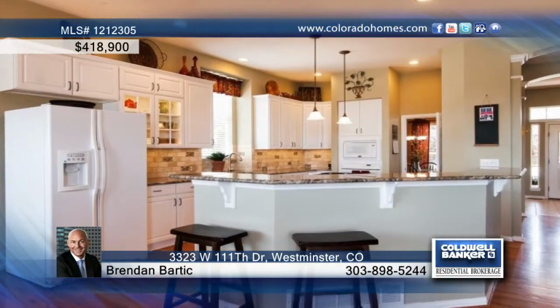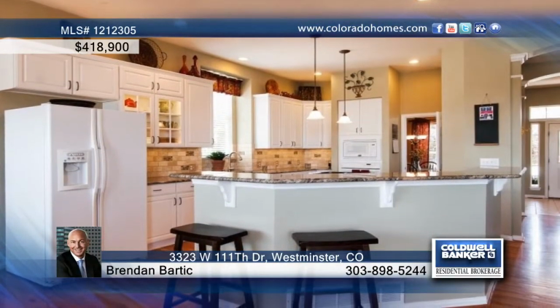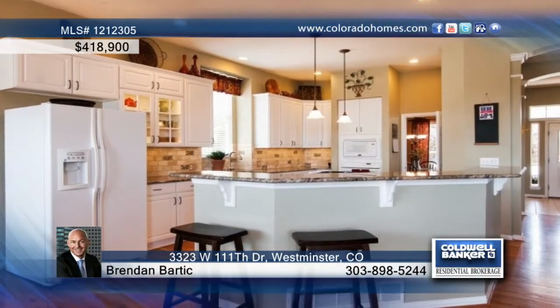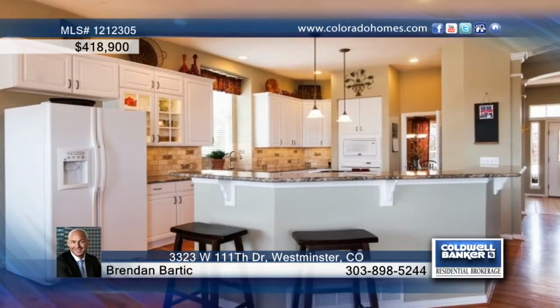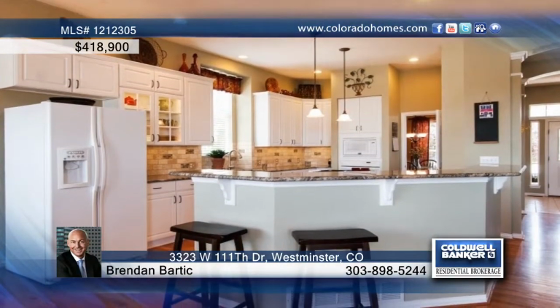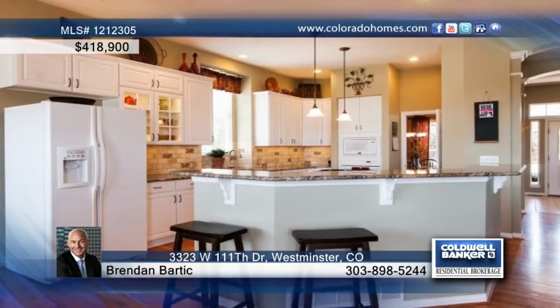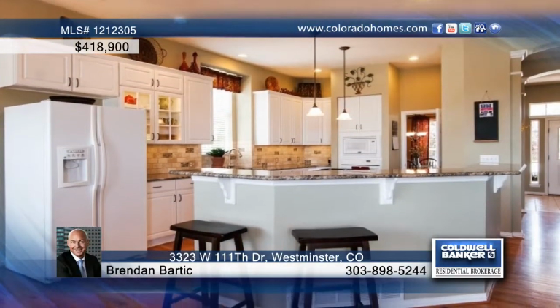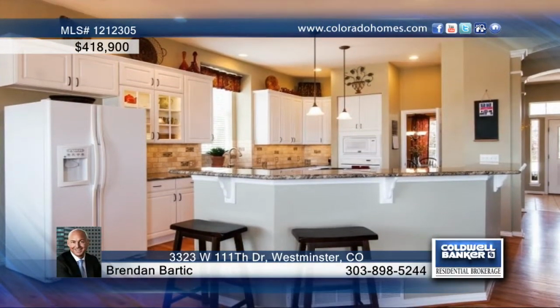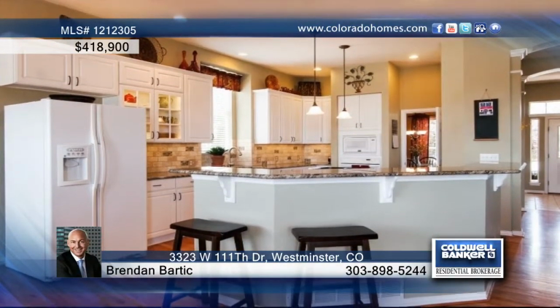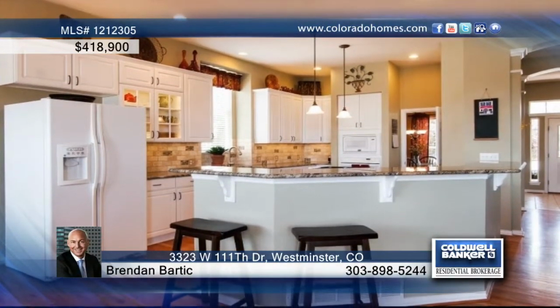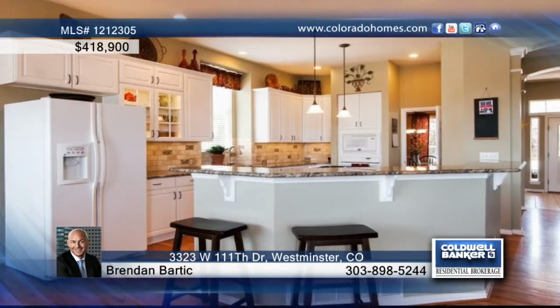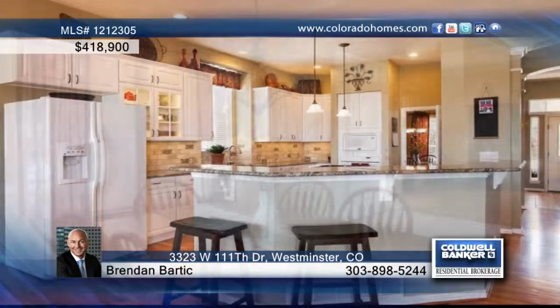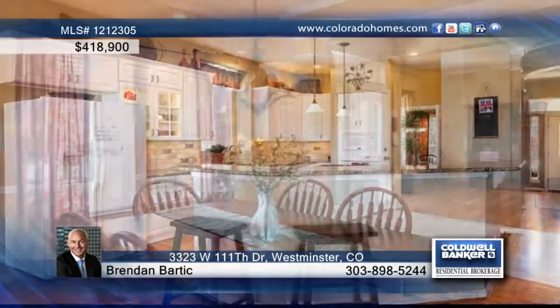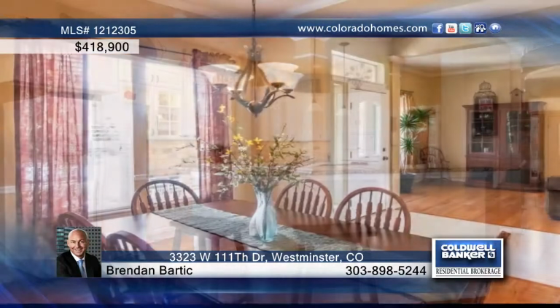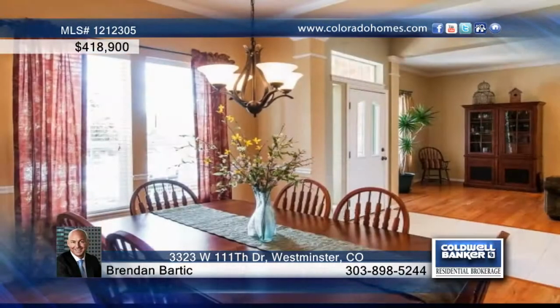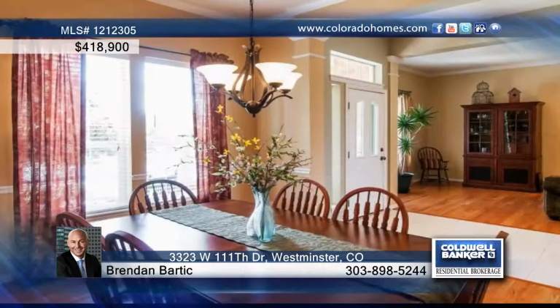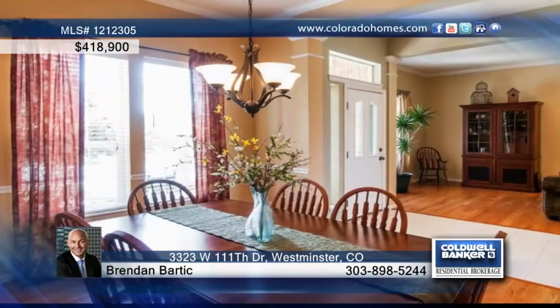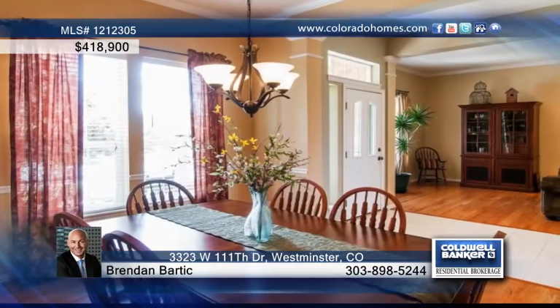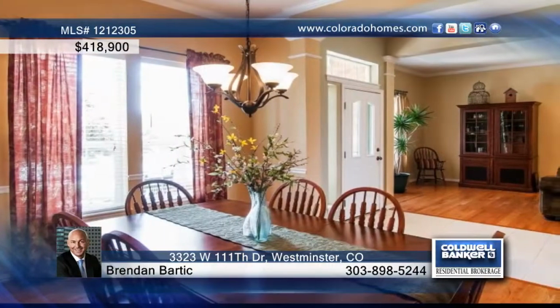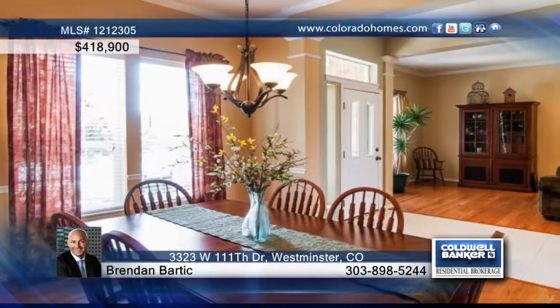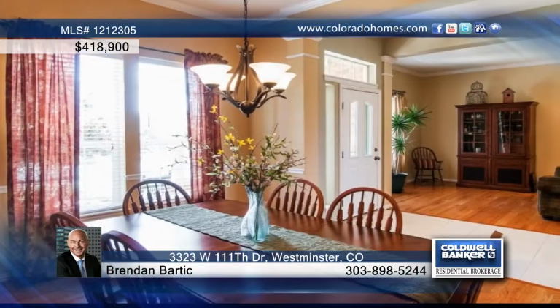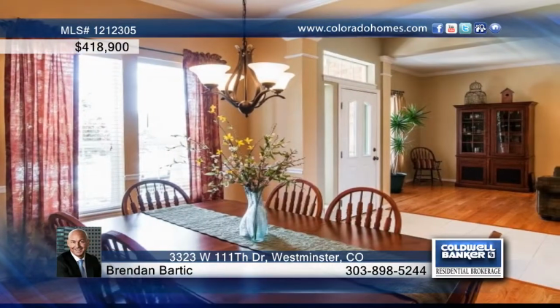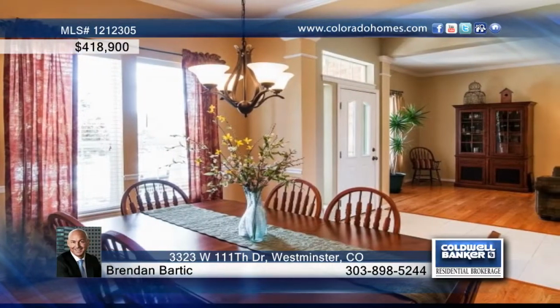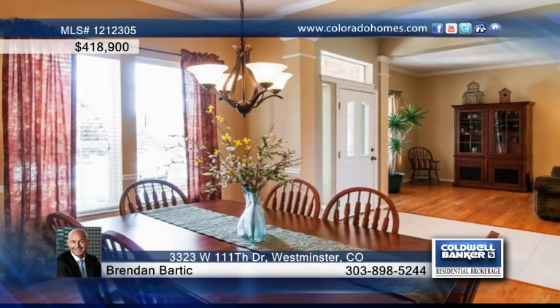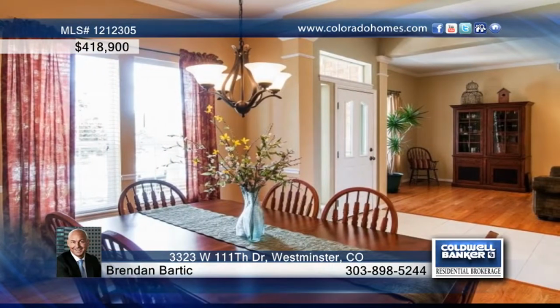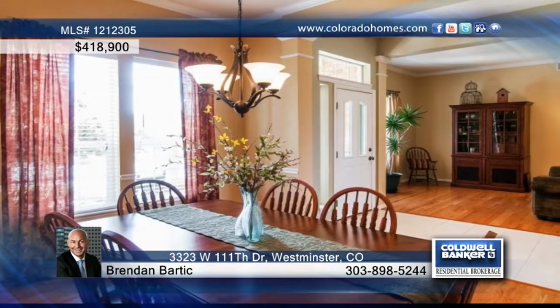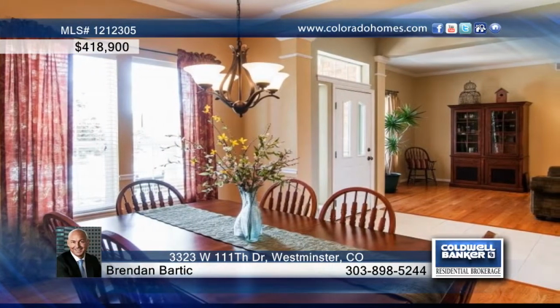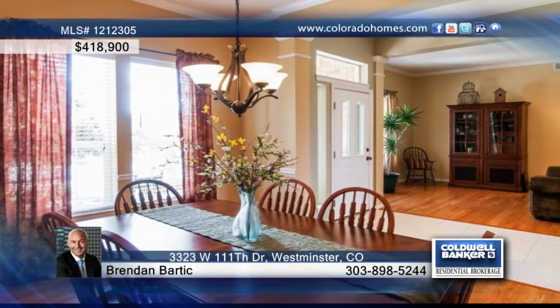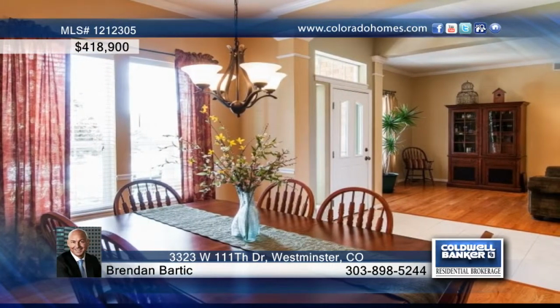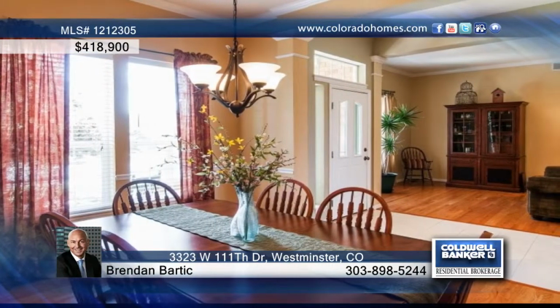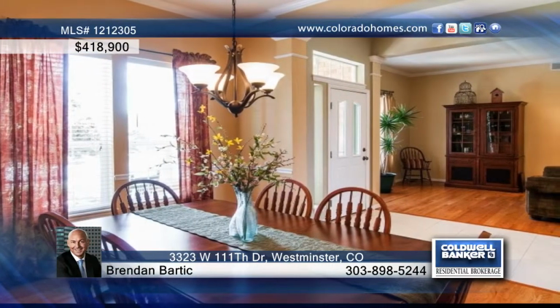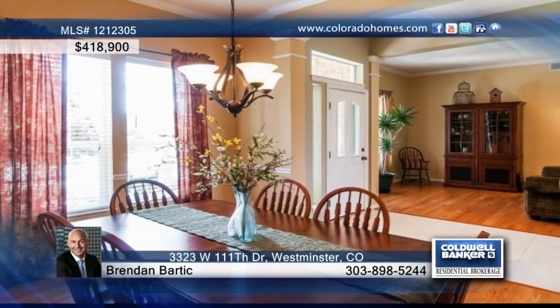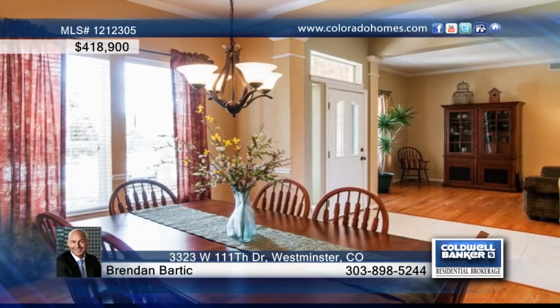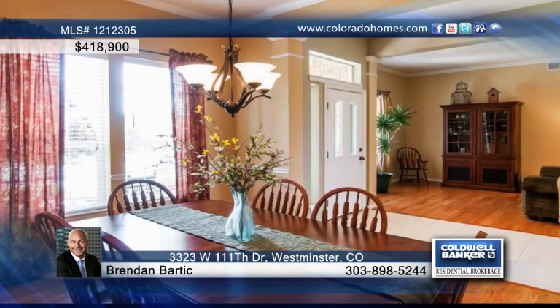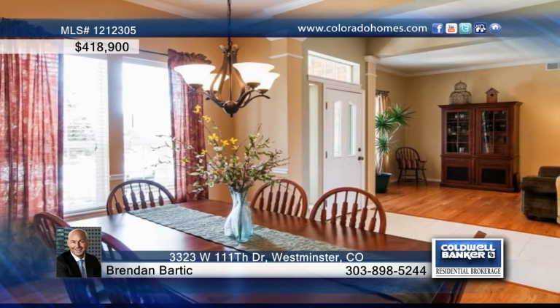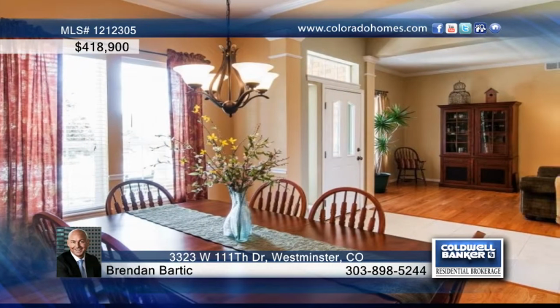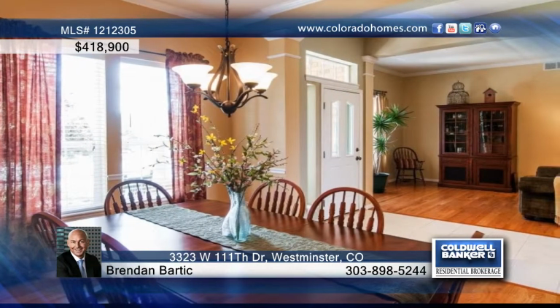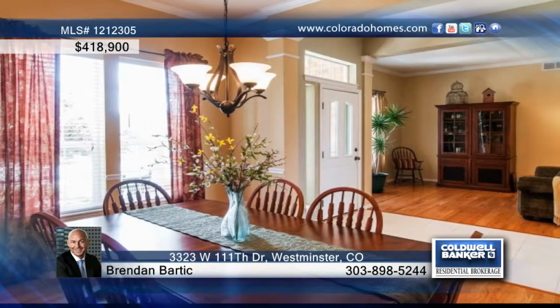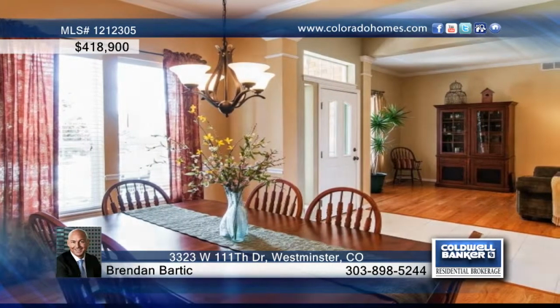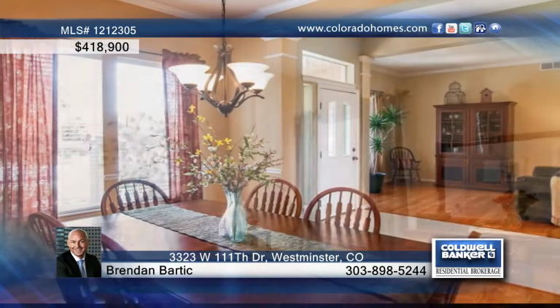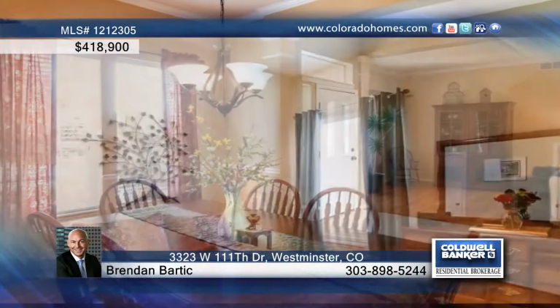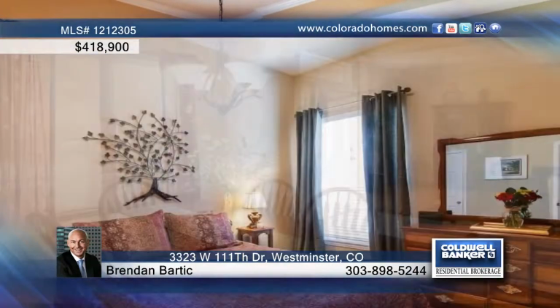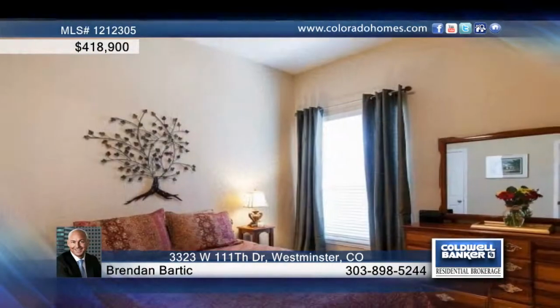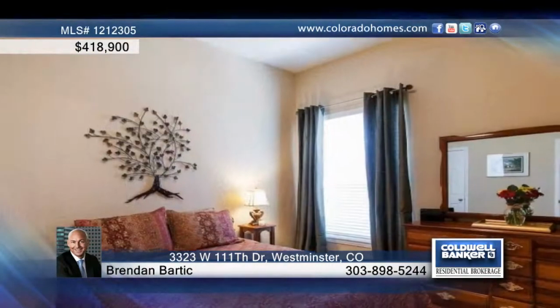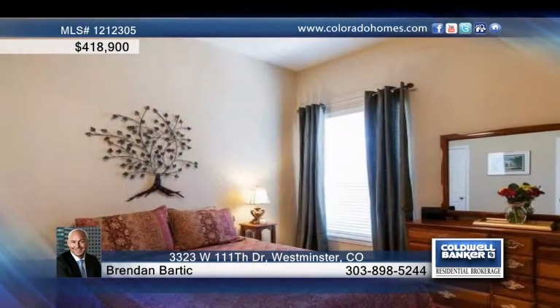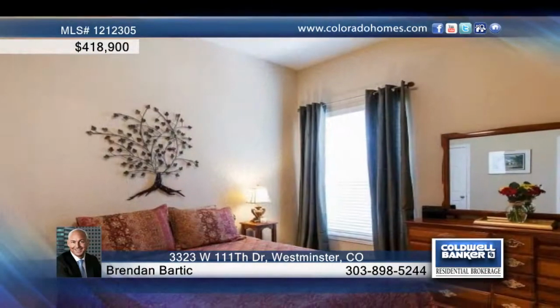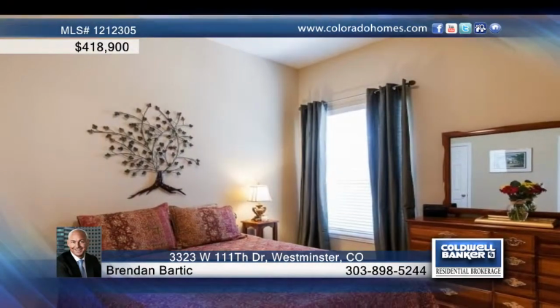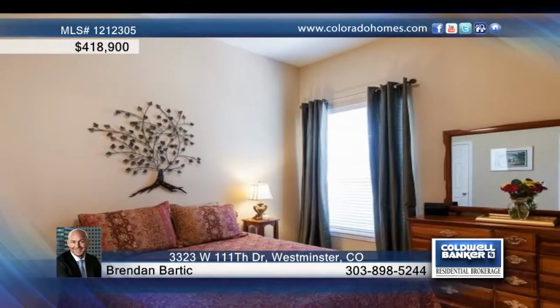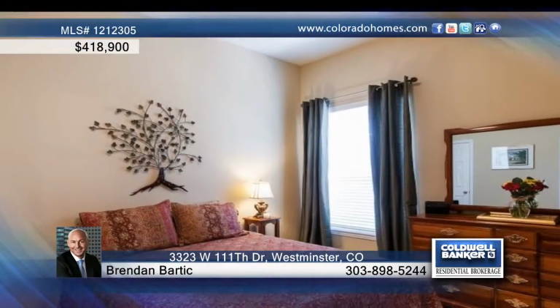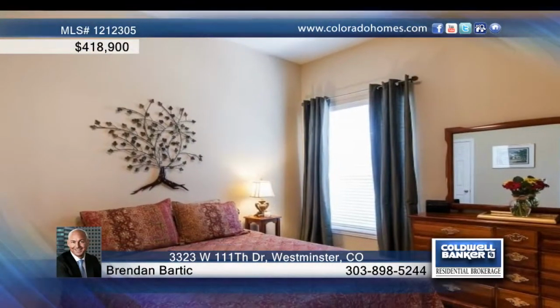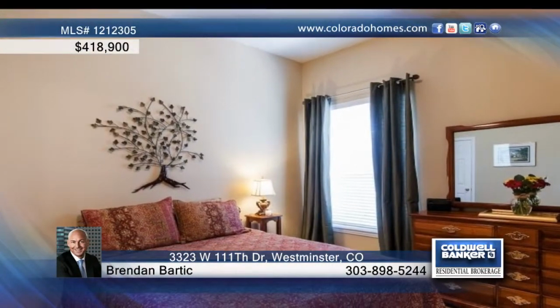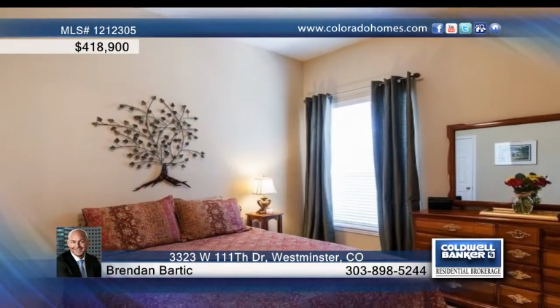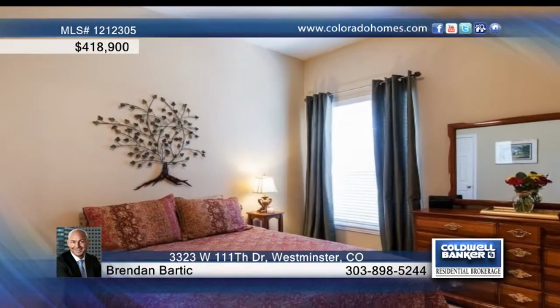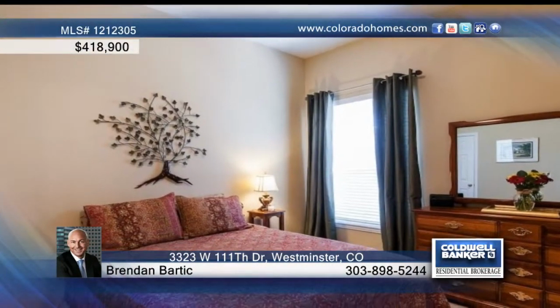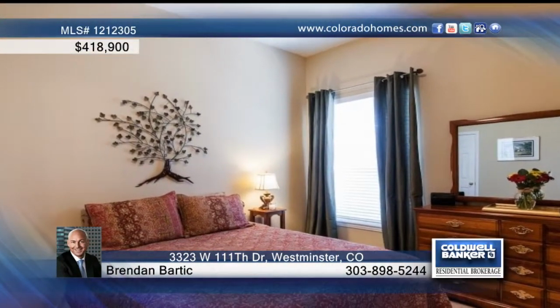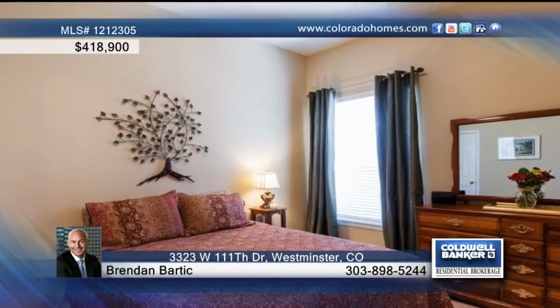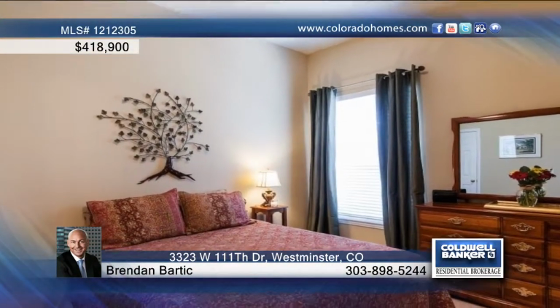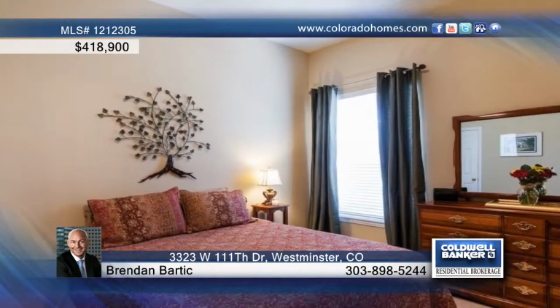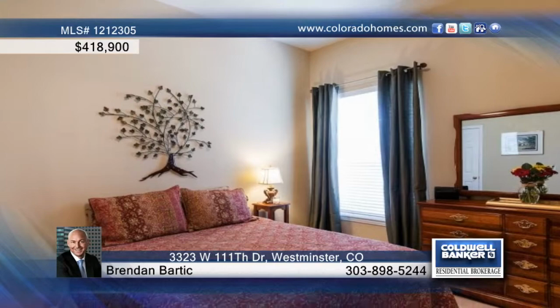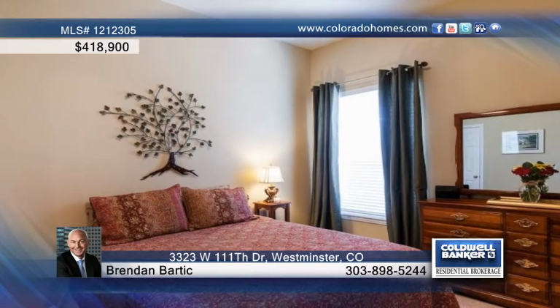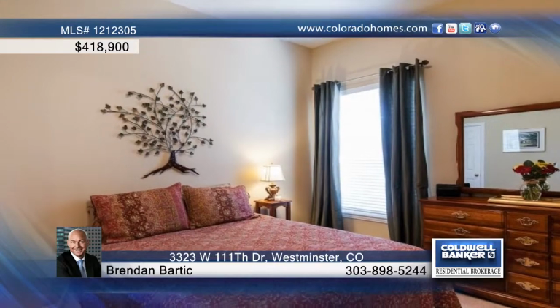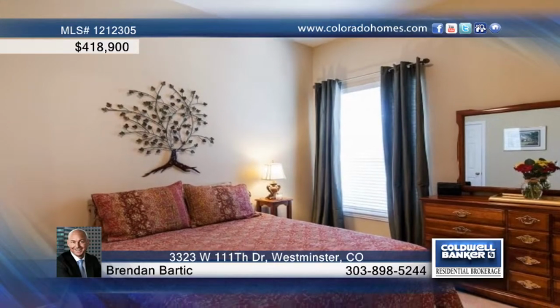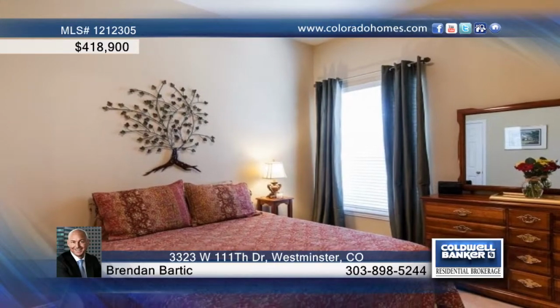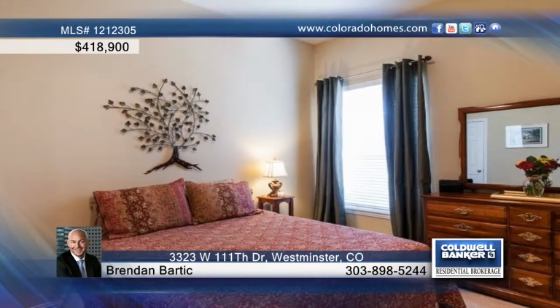The living room is spacious with a cozy fireplace and large windows, while the kitchen is graced by new granite countertops and a gas stove top.